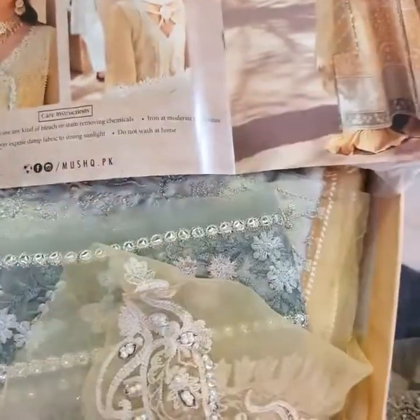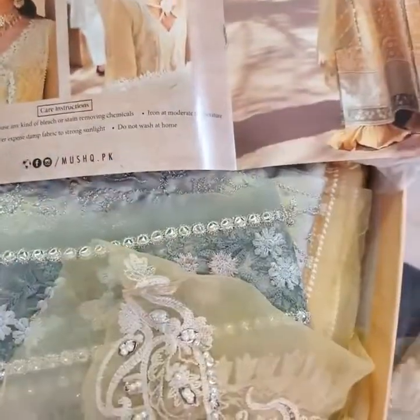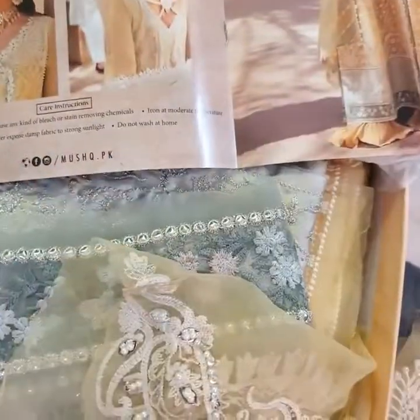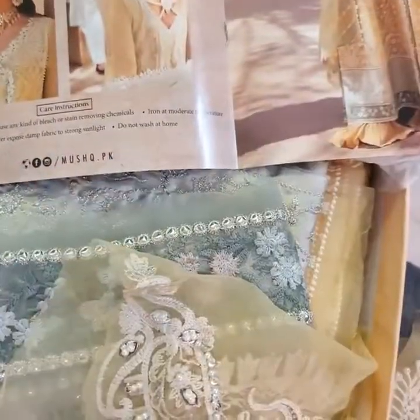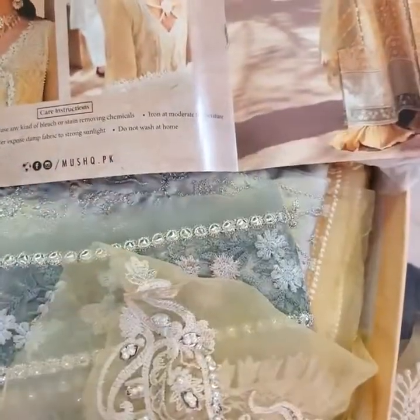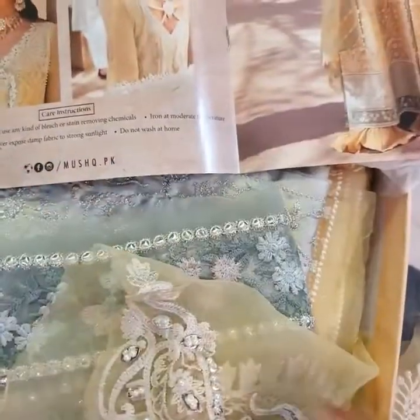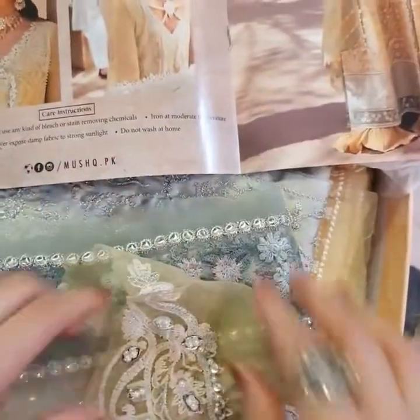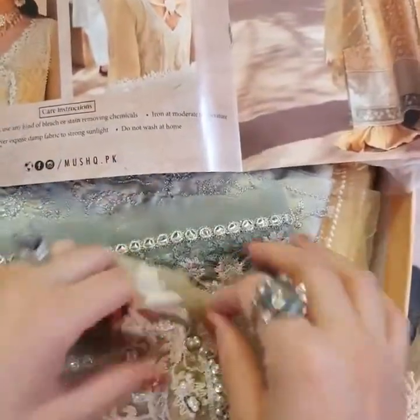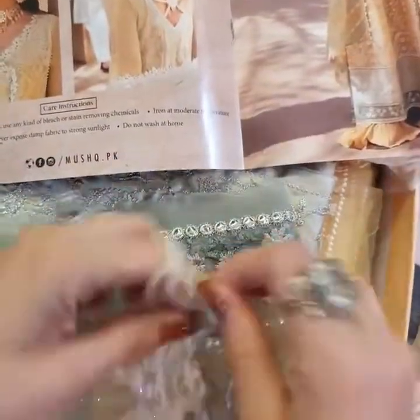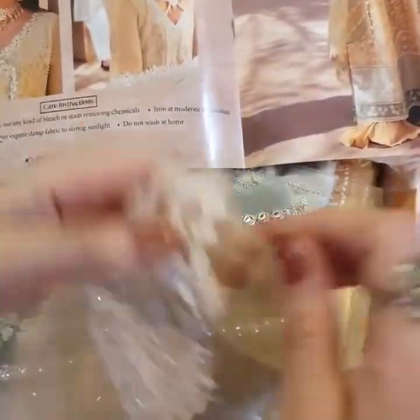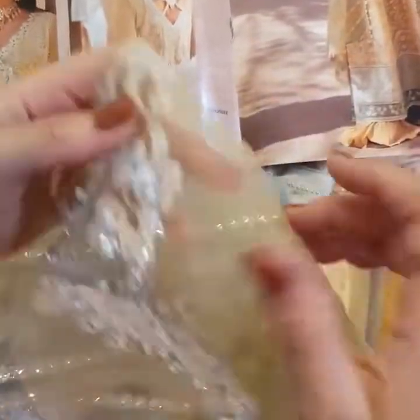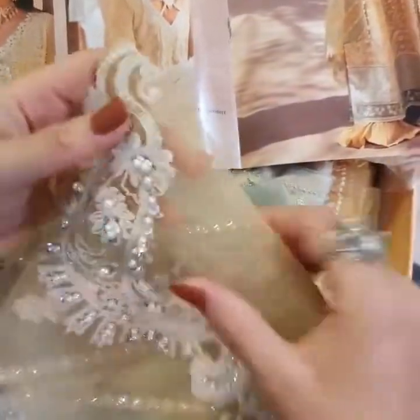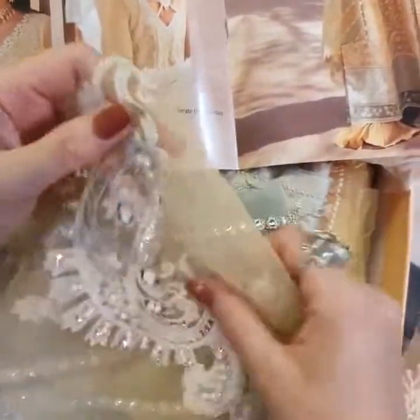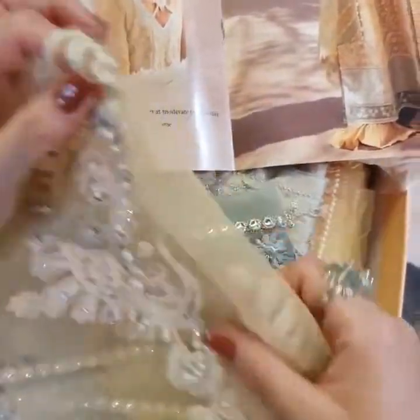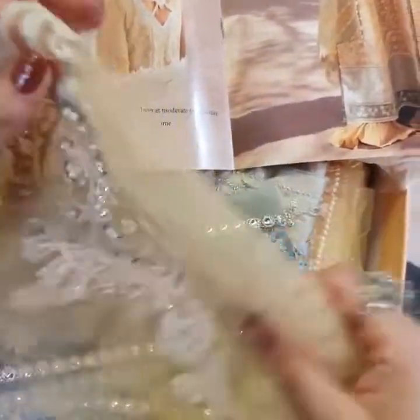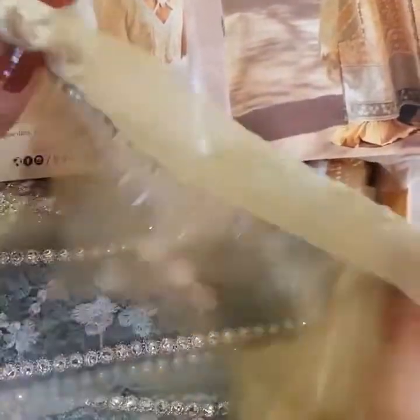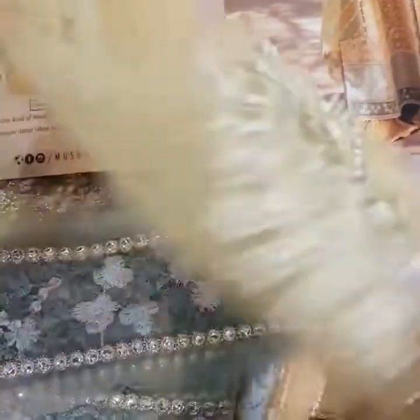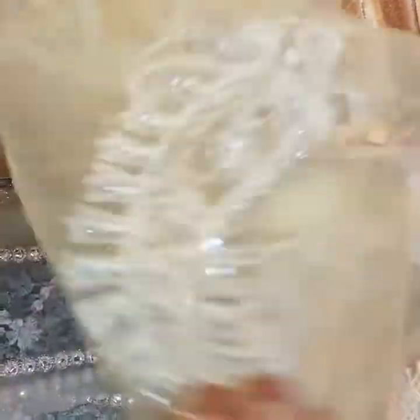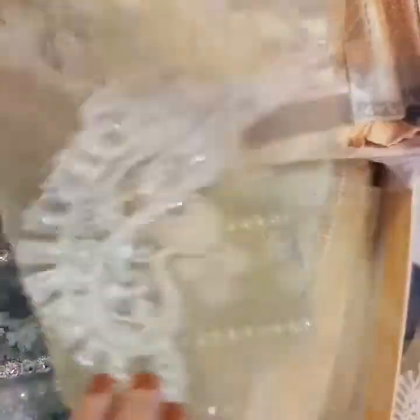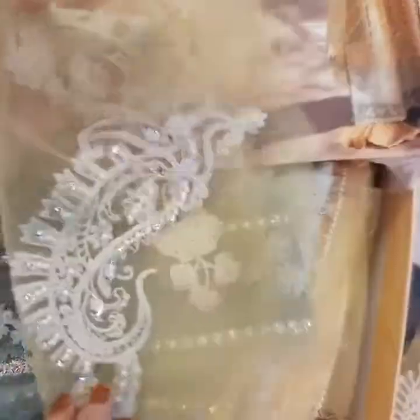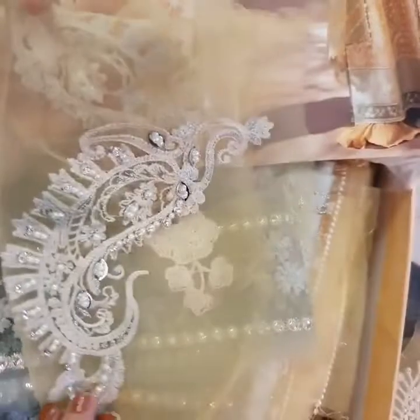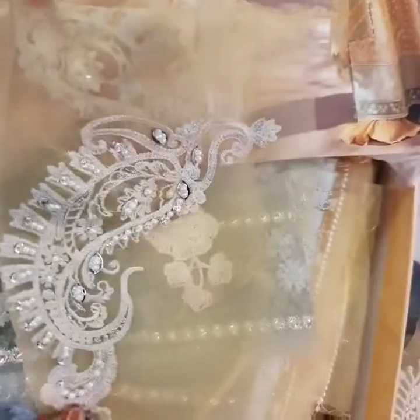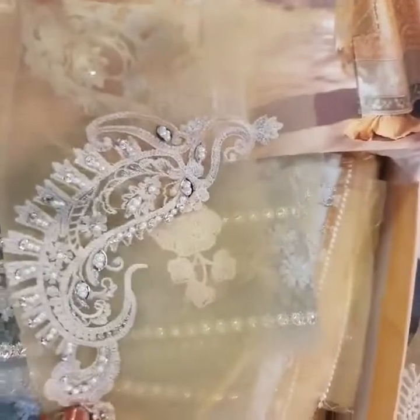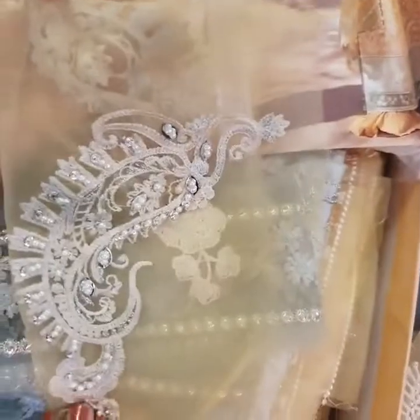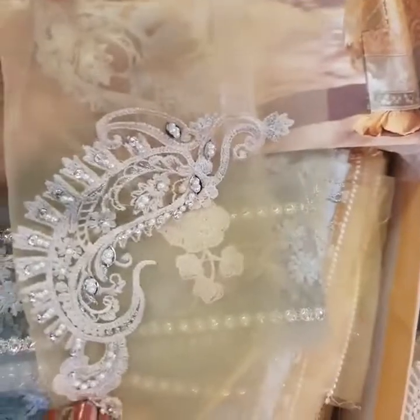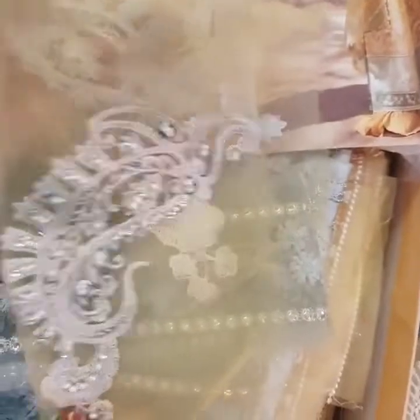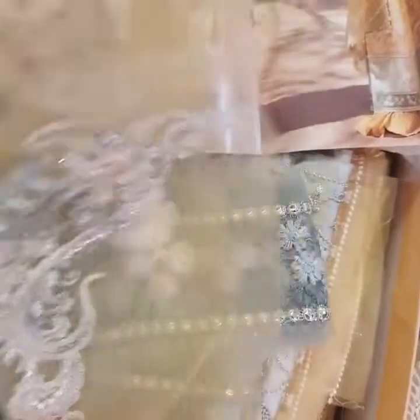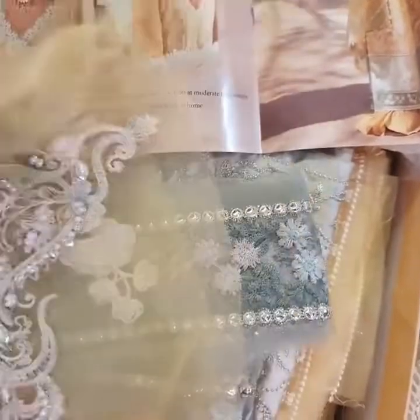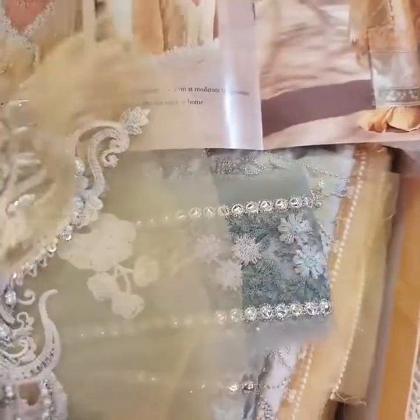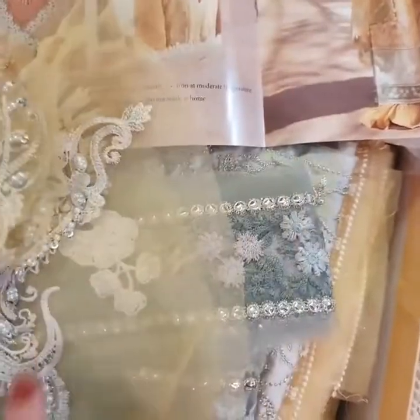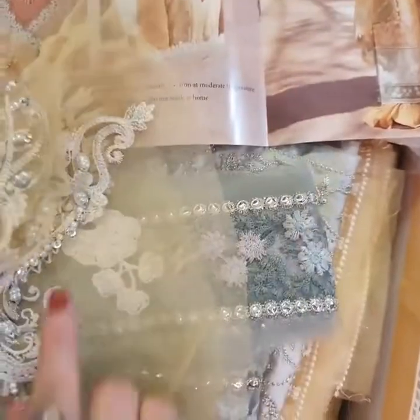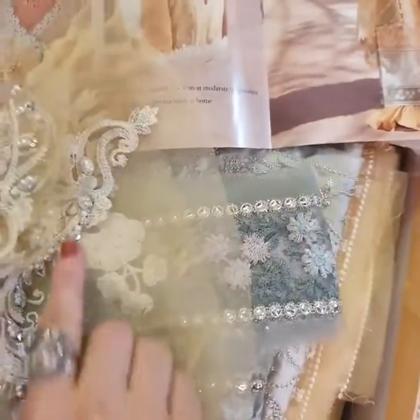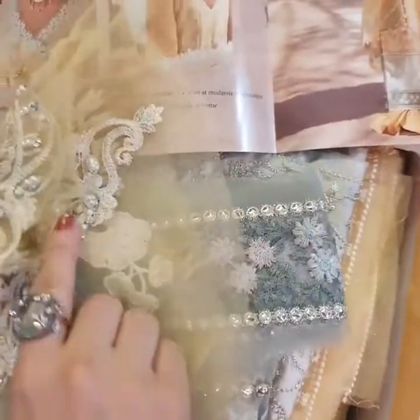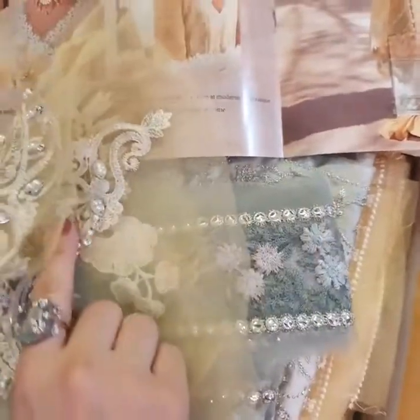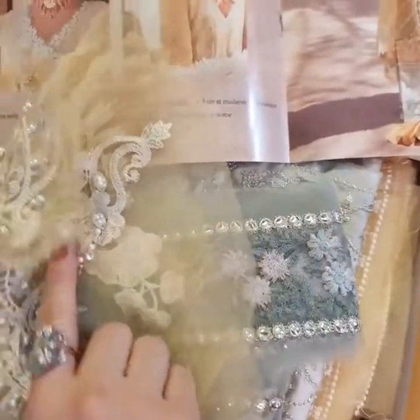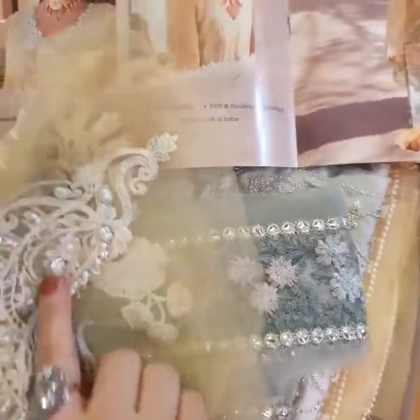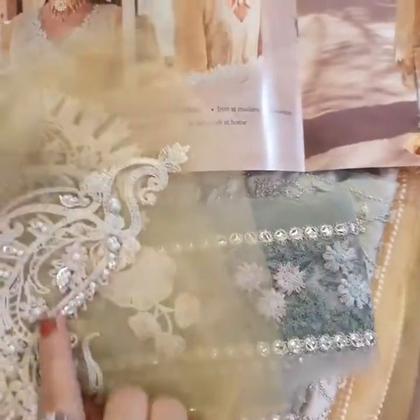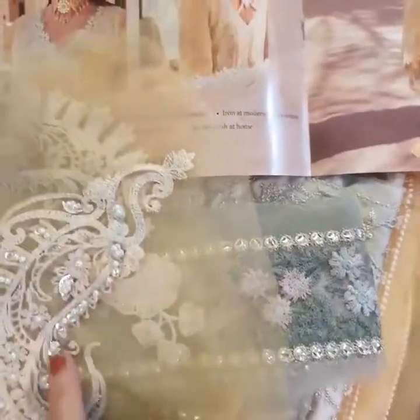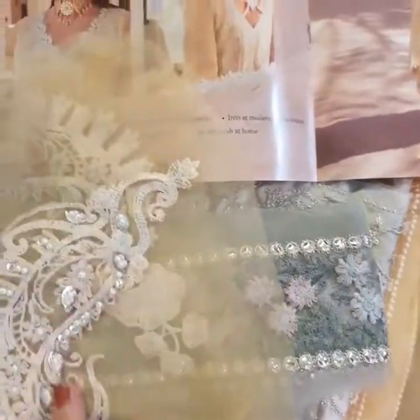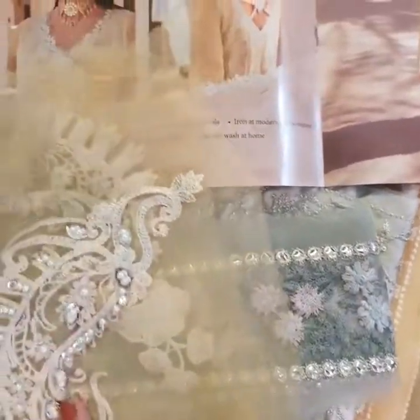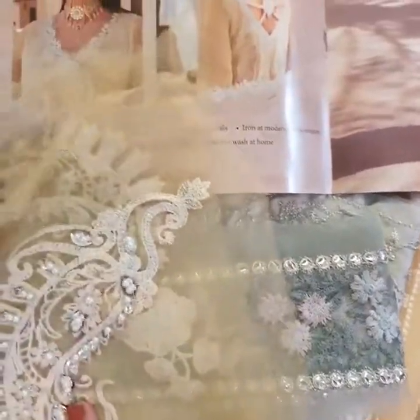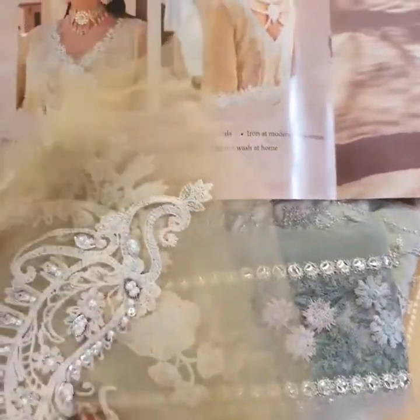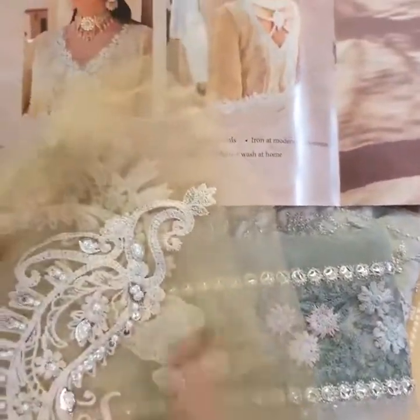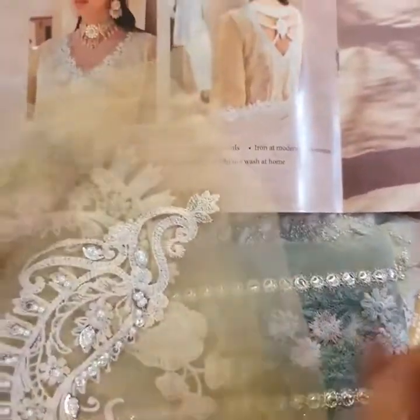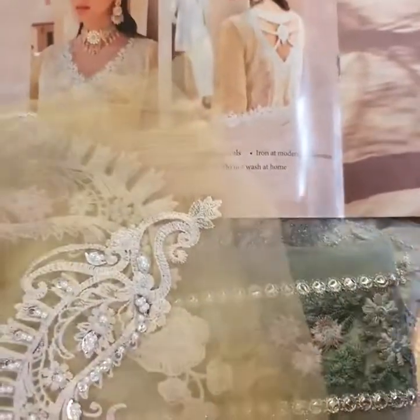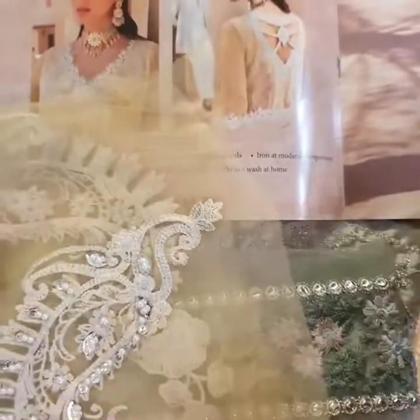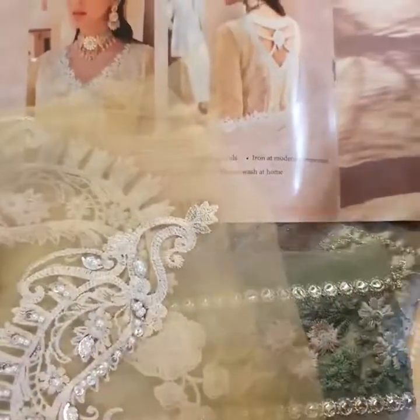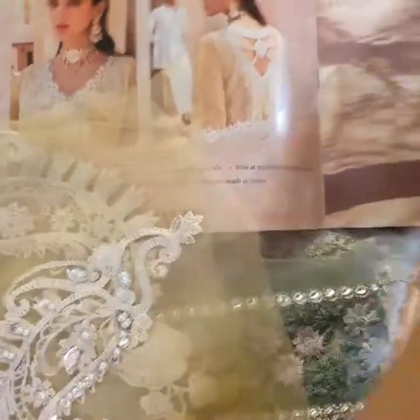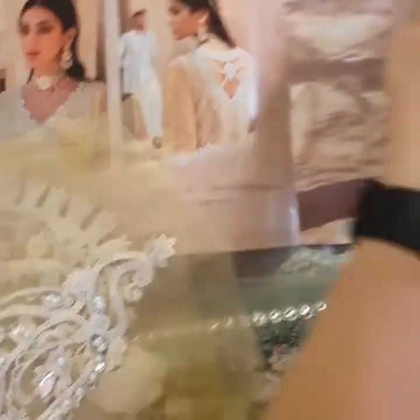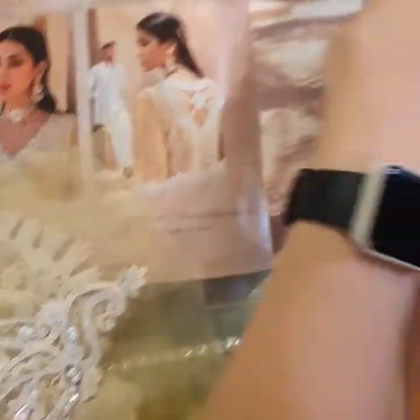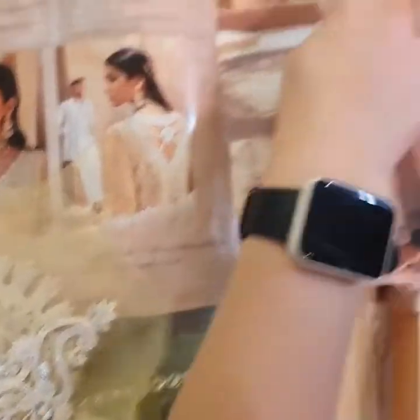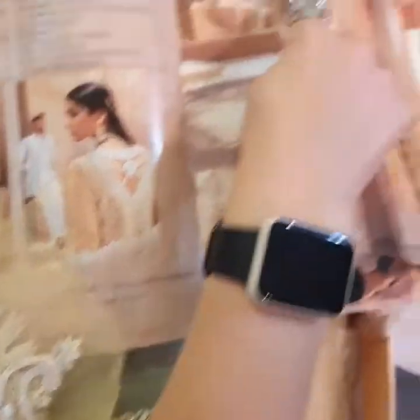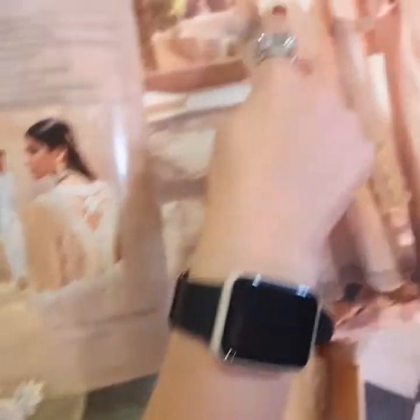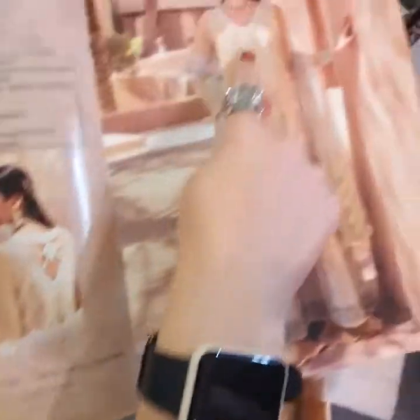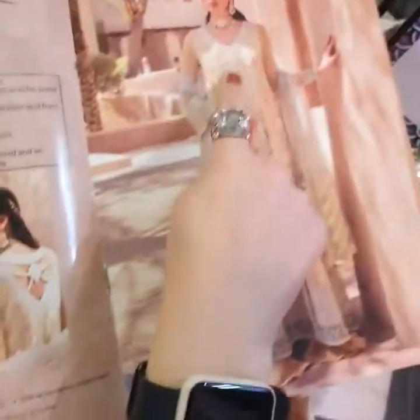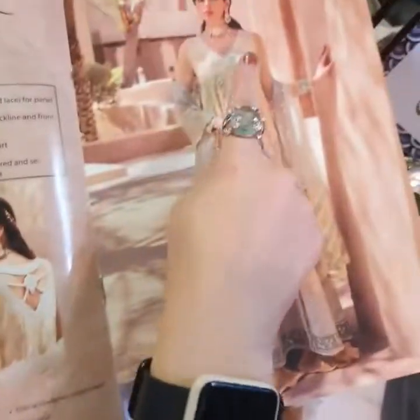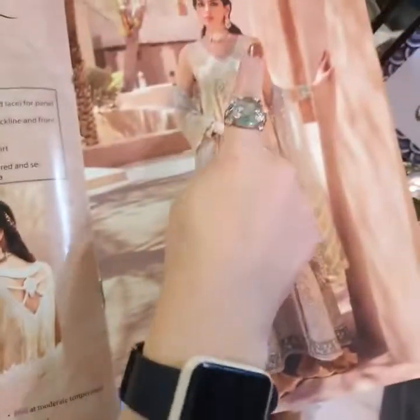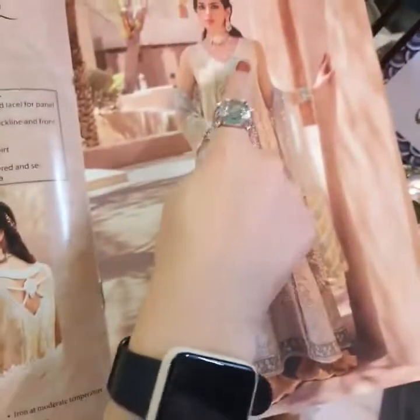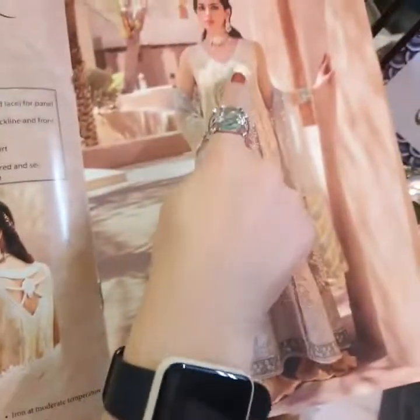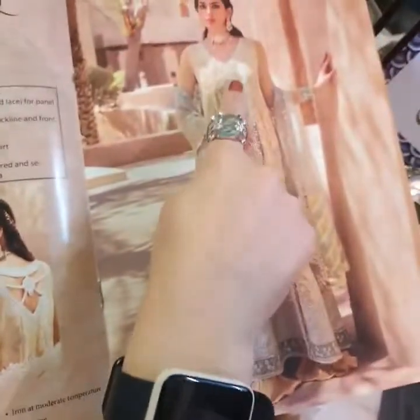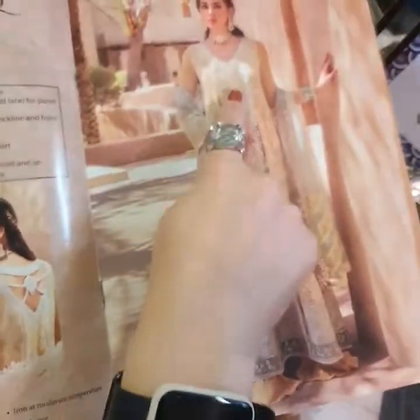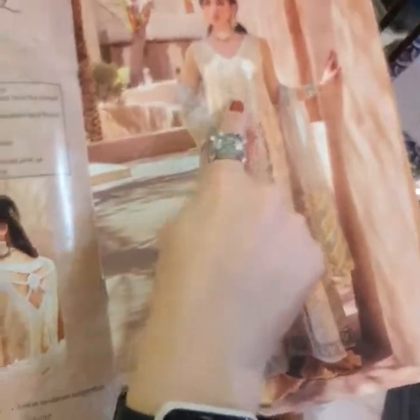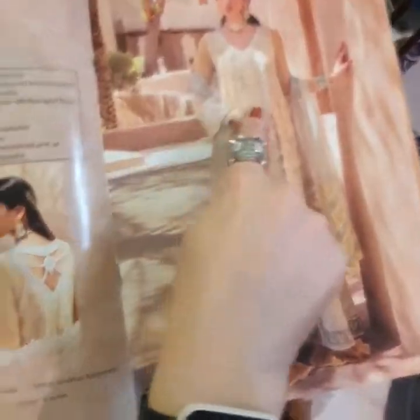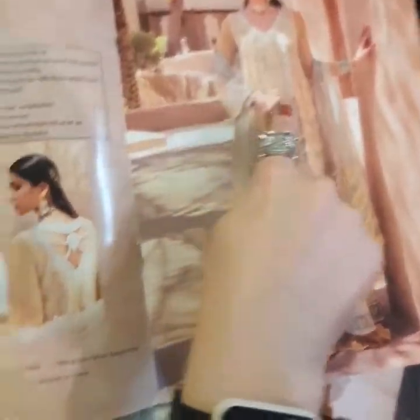And the next one is these two motifs — they have all the hand work on the front.